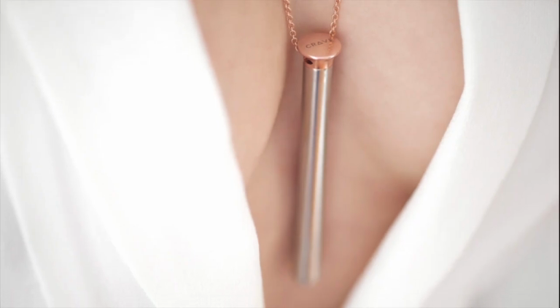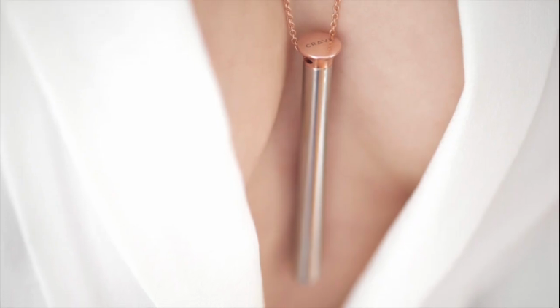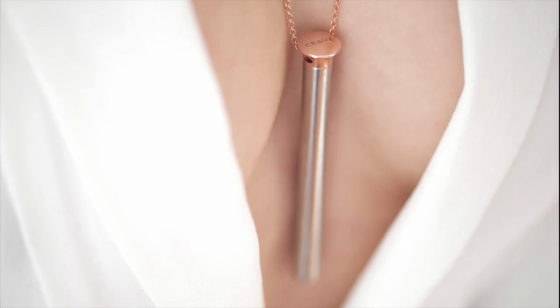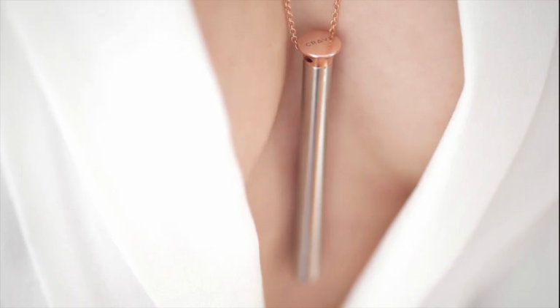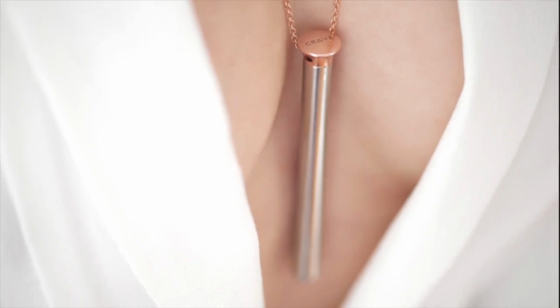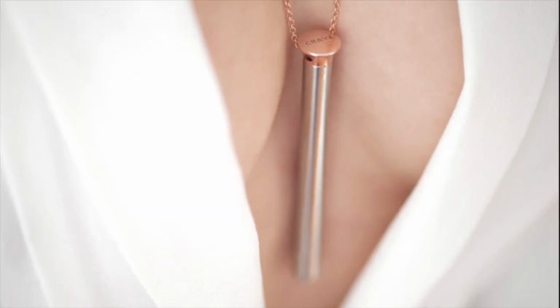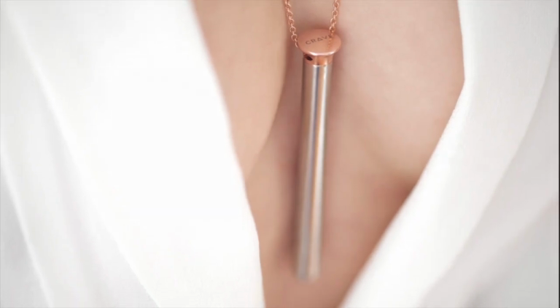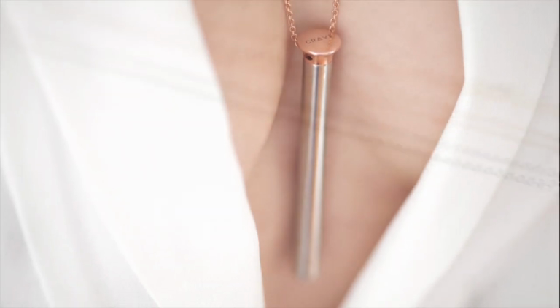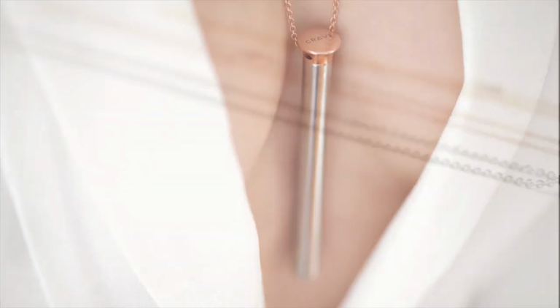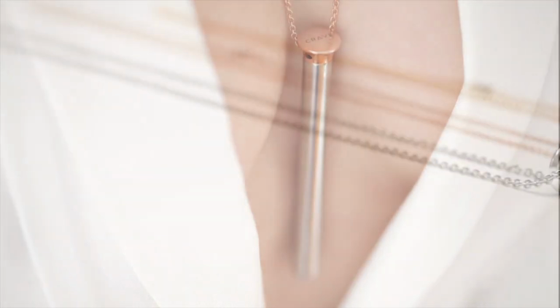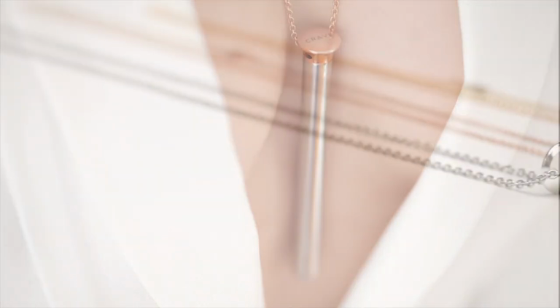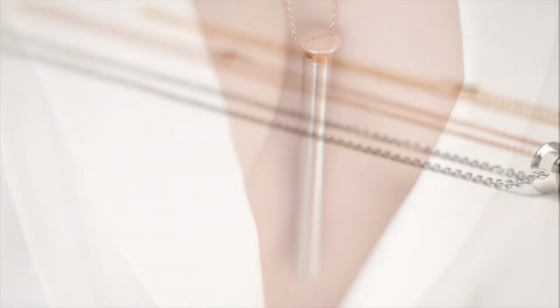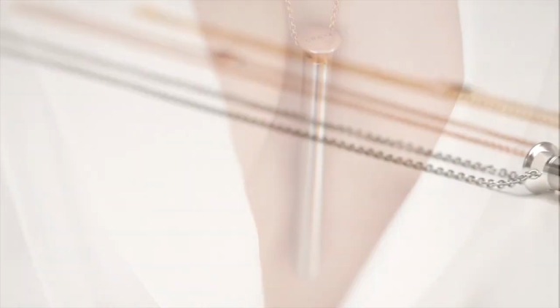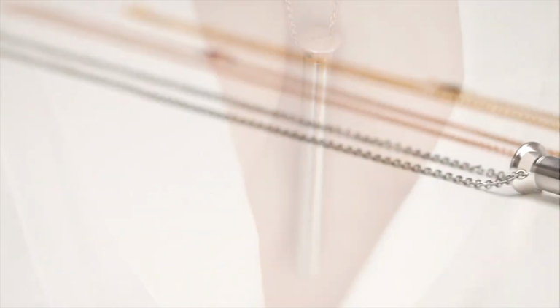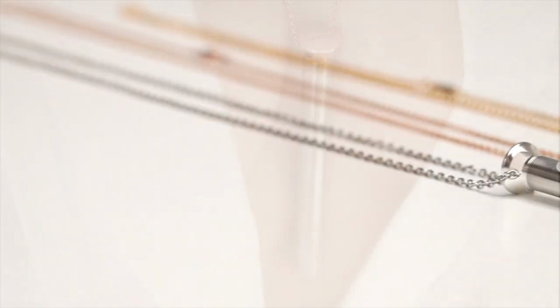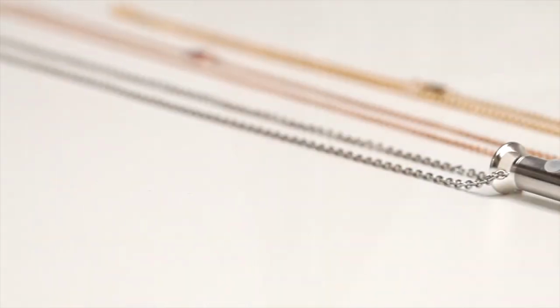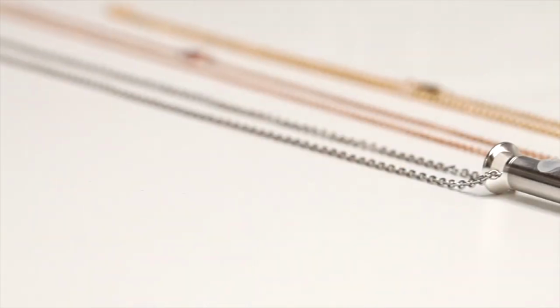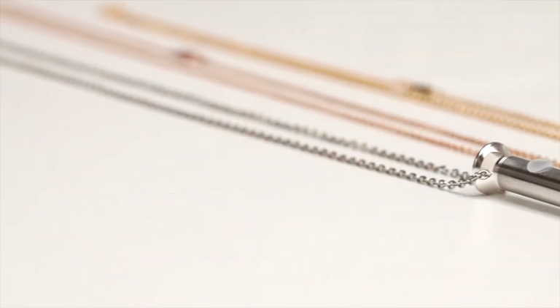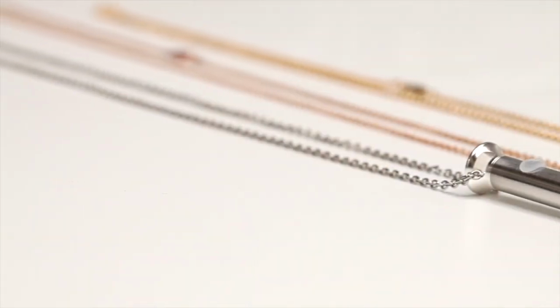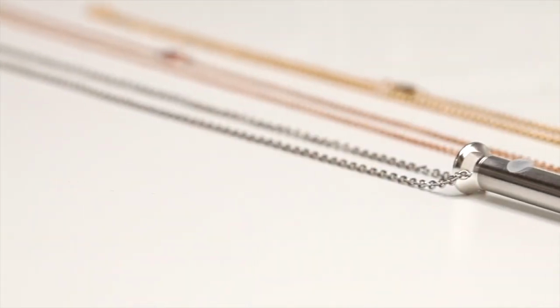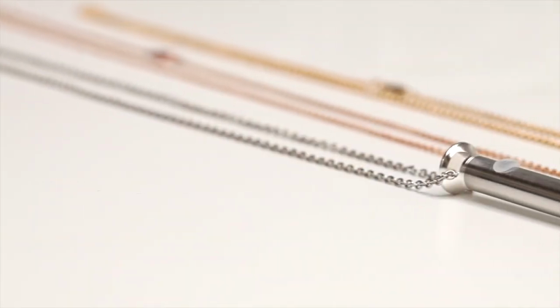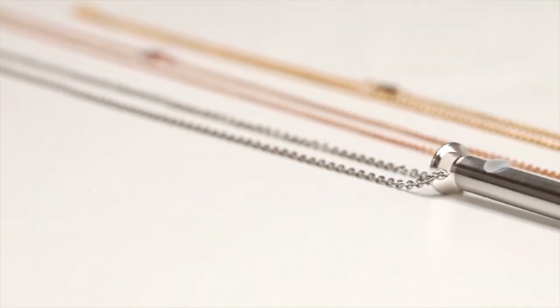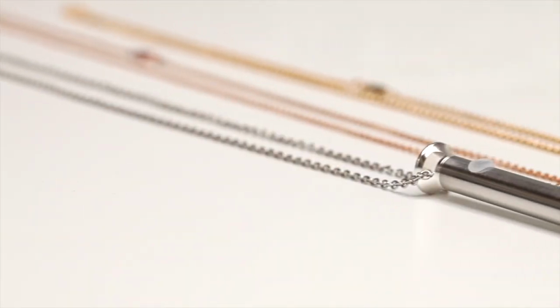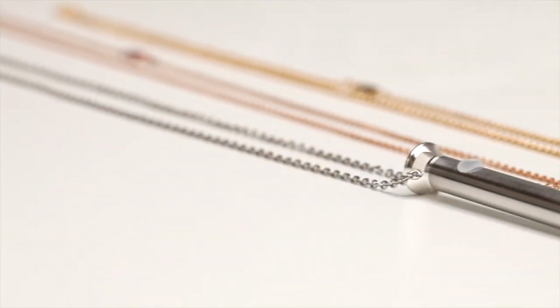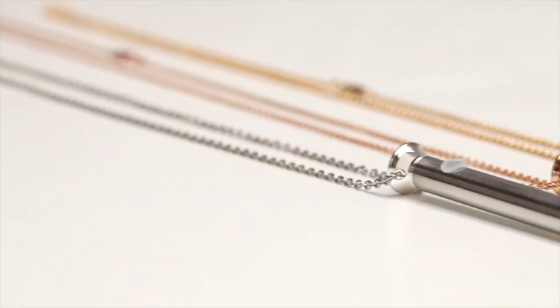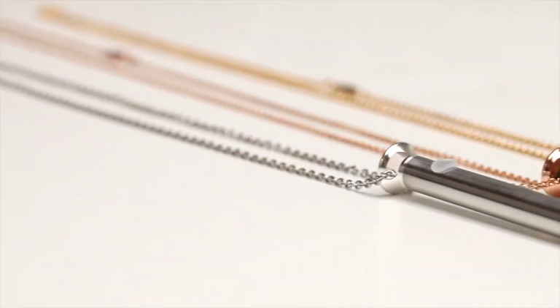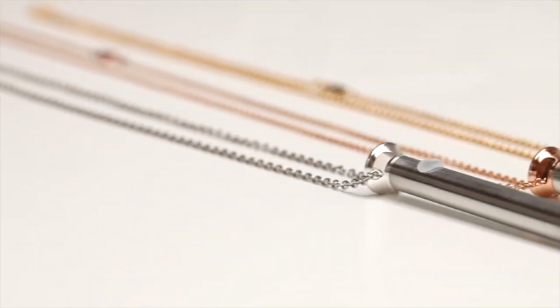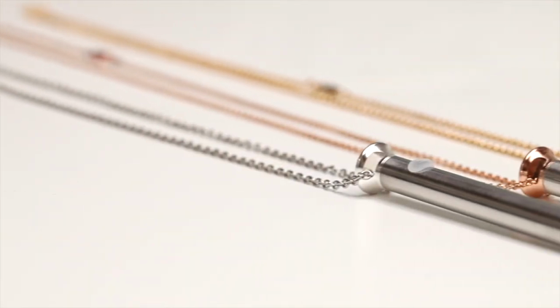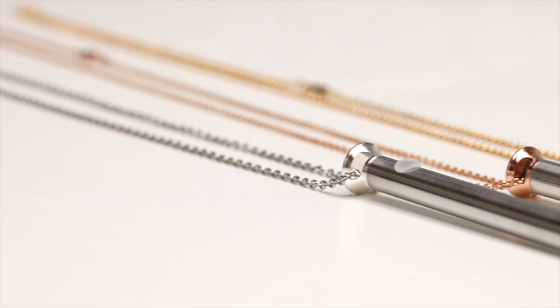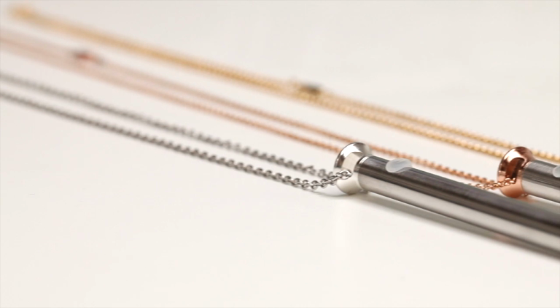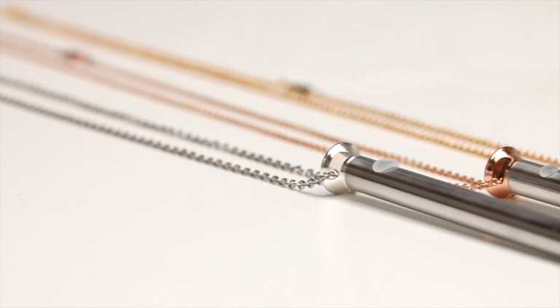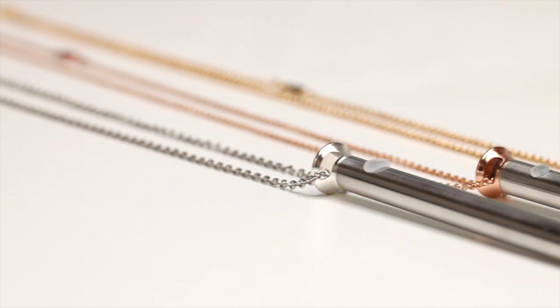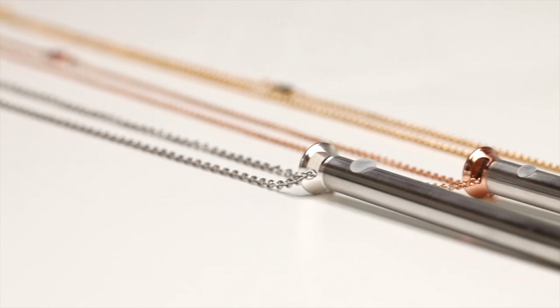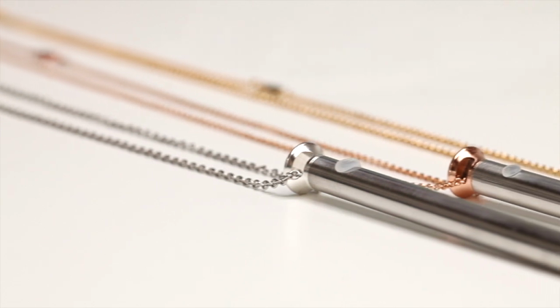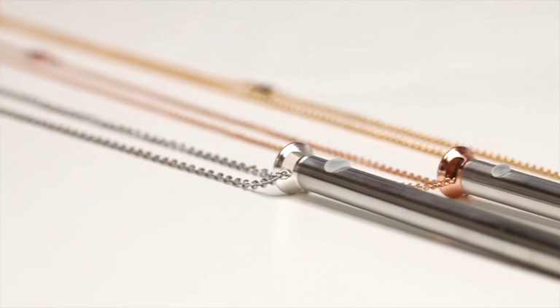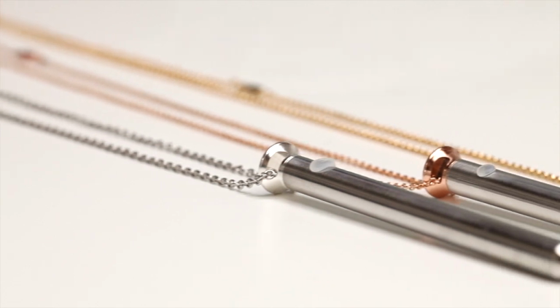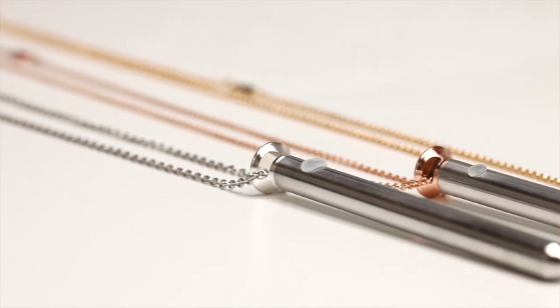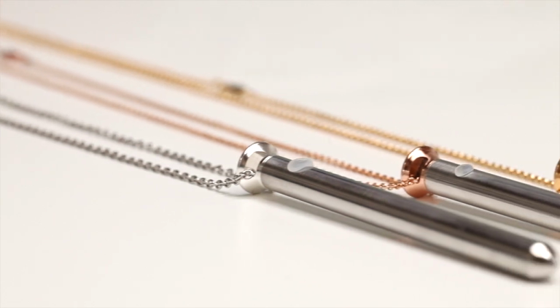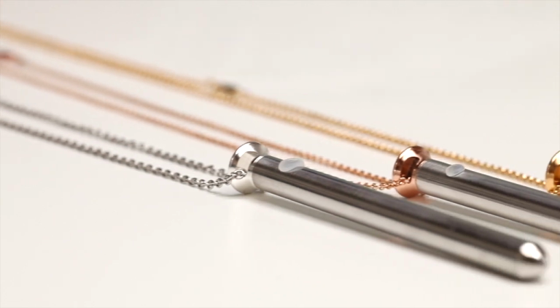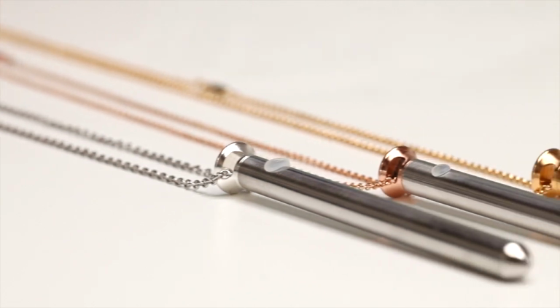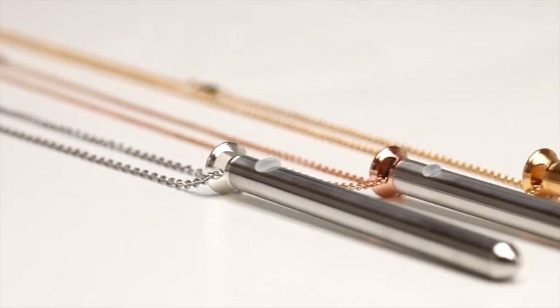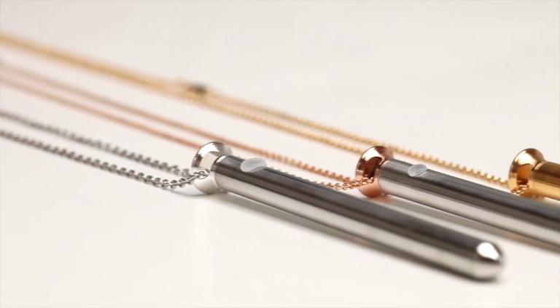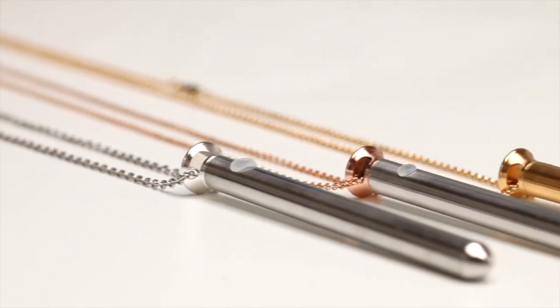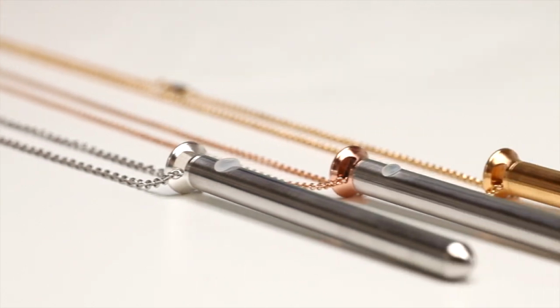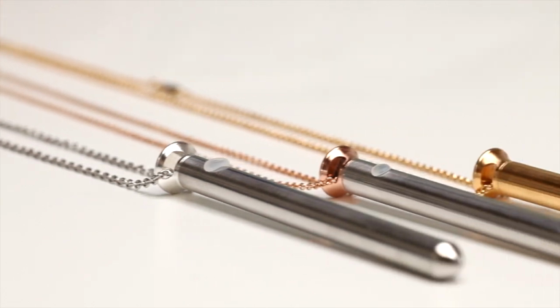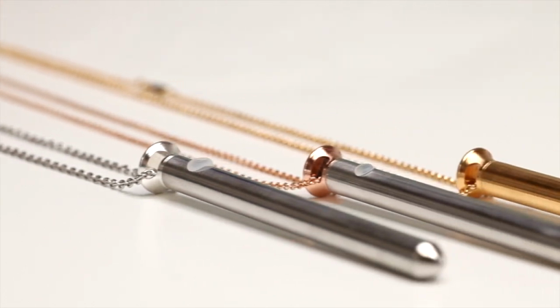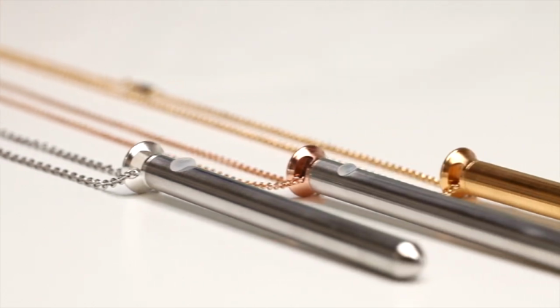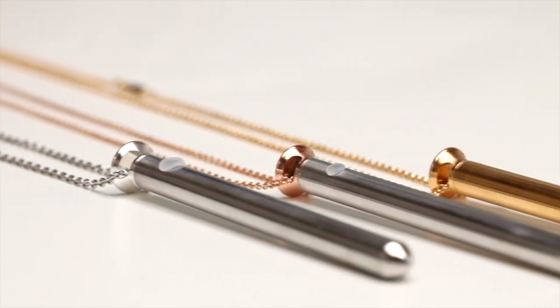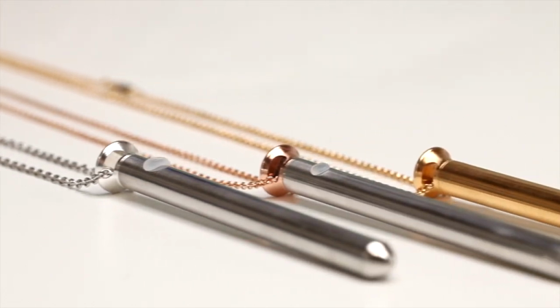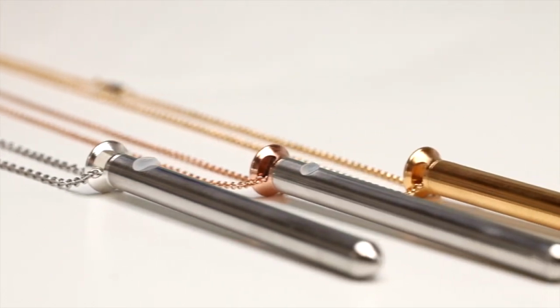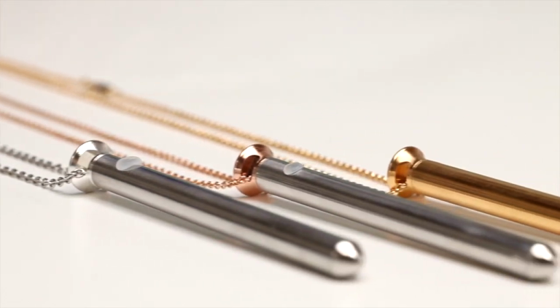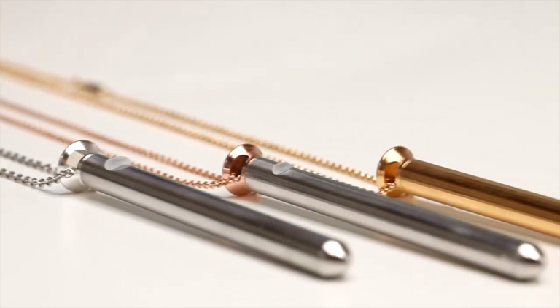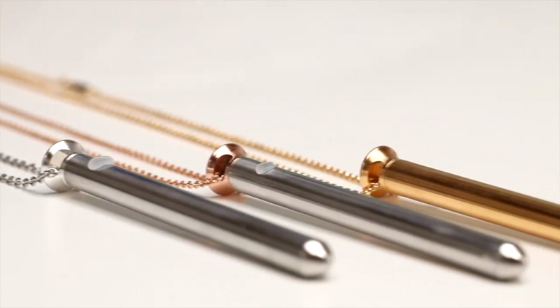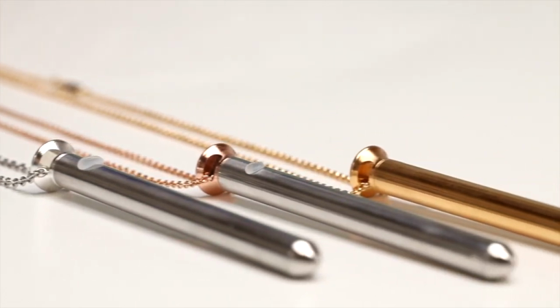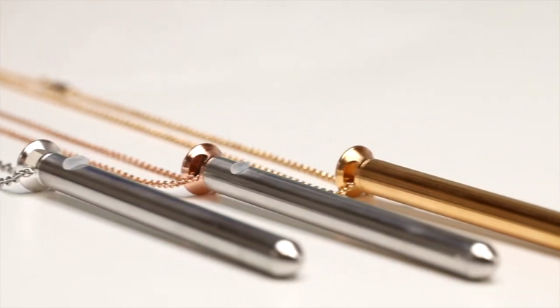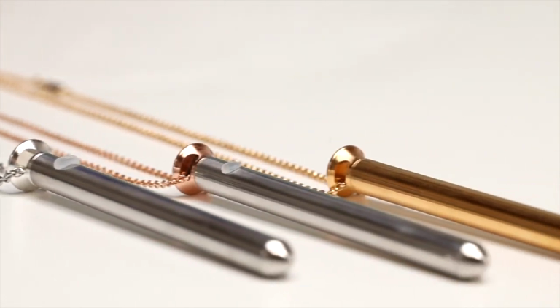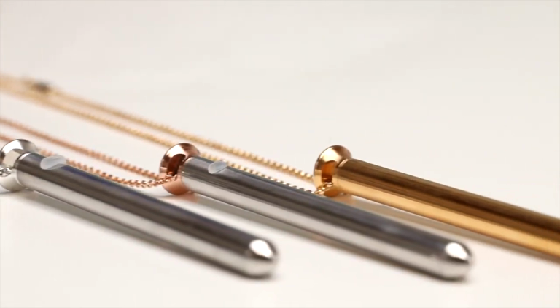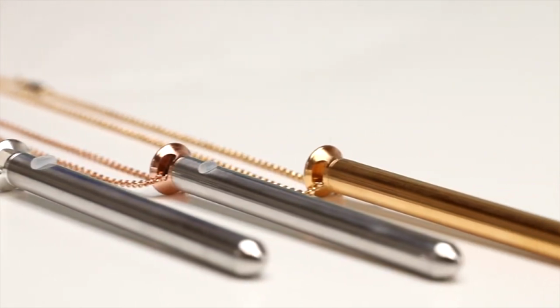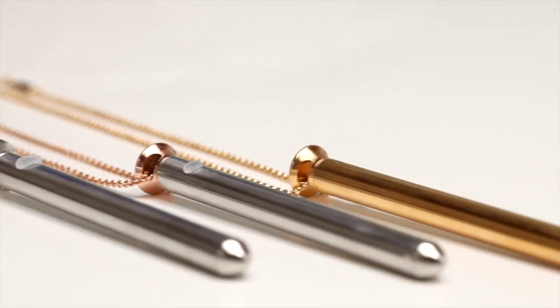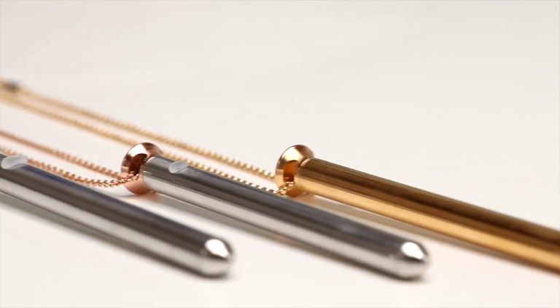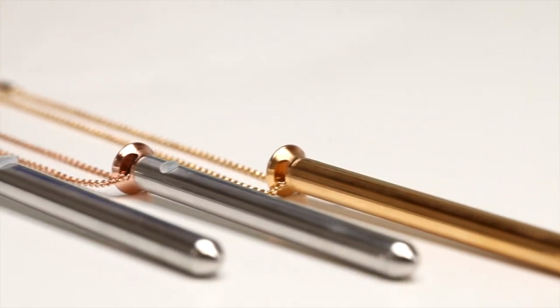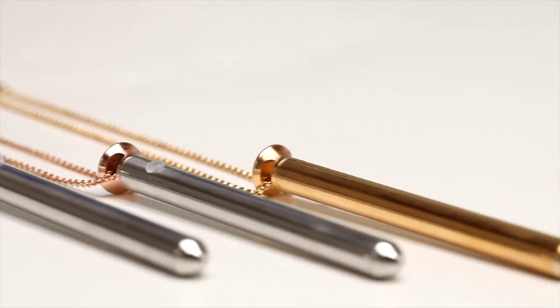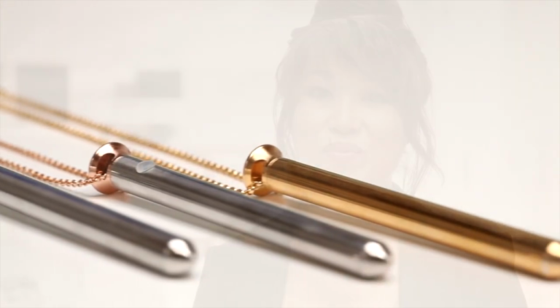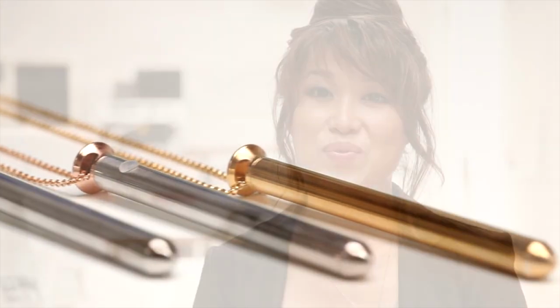The necklace comes in three colors: silver, rose gold, and 24 karat gold plating — and as always with our products, they're nickel free.